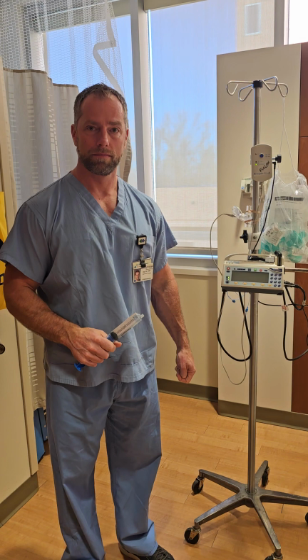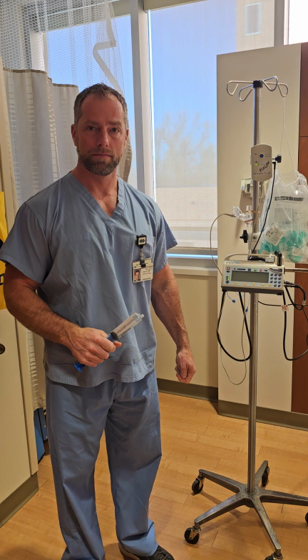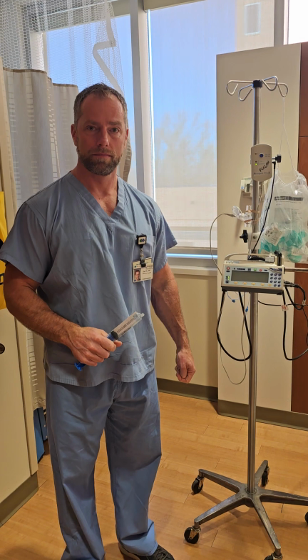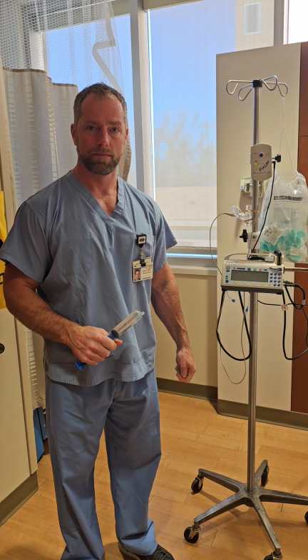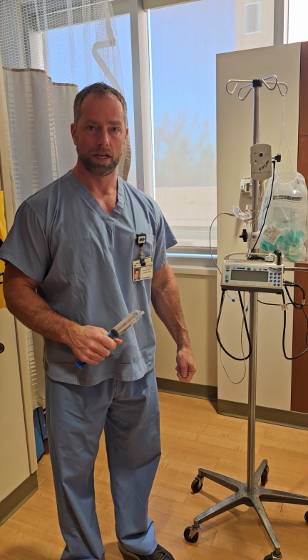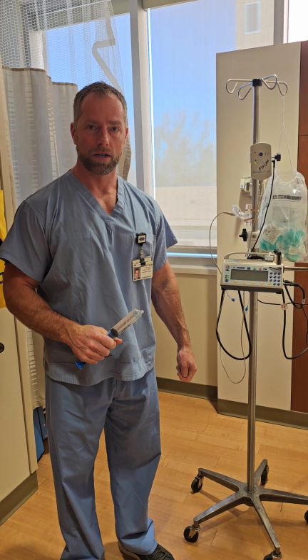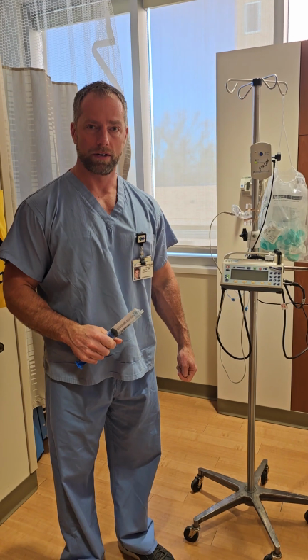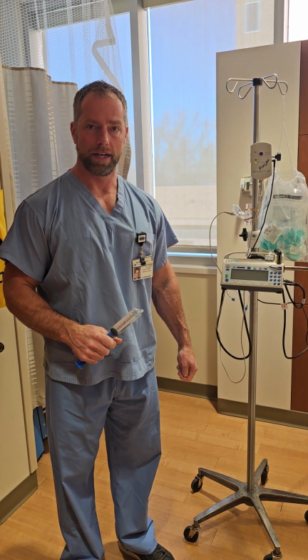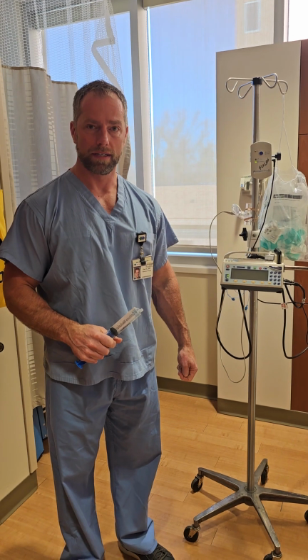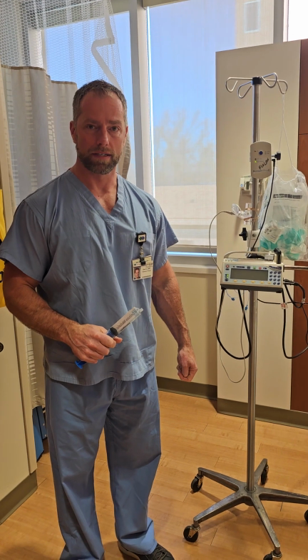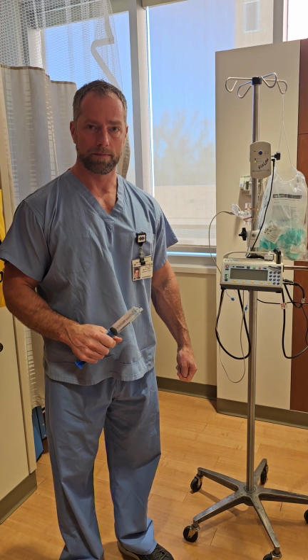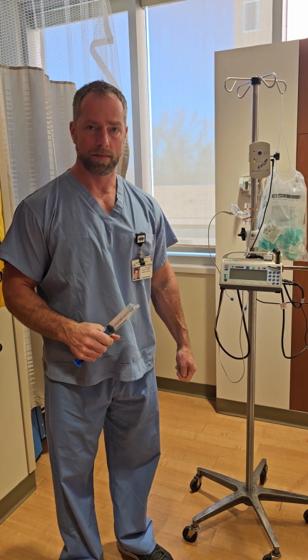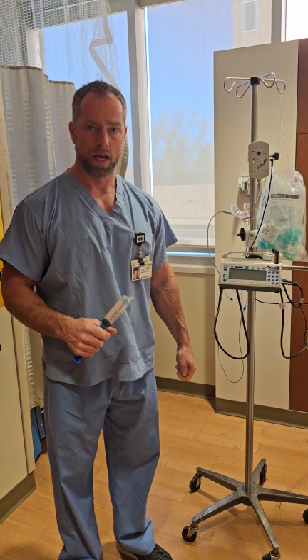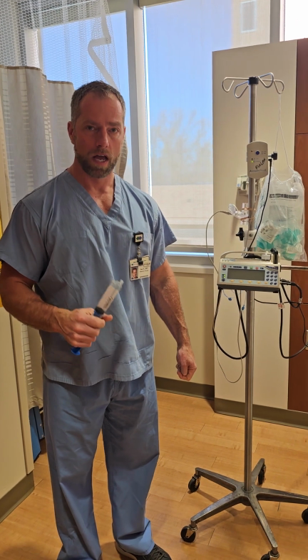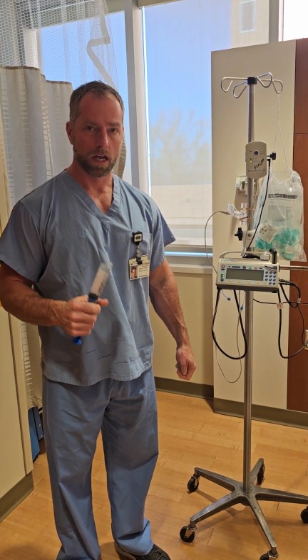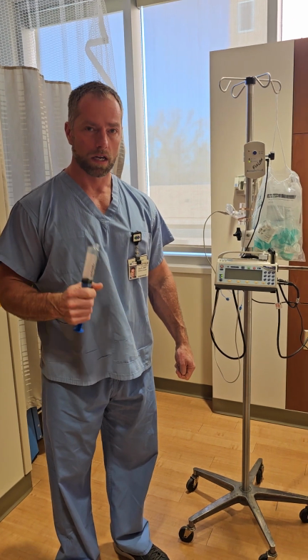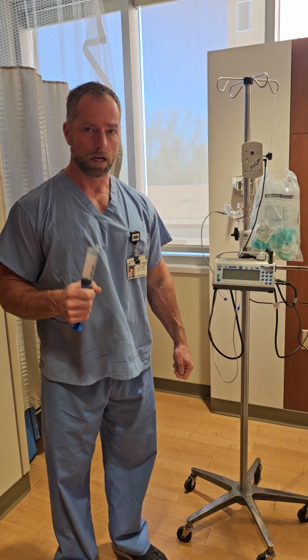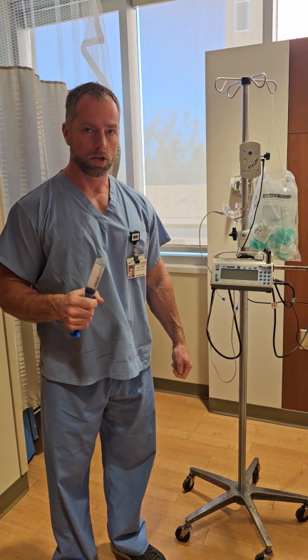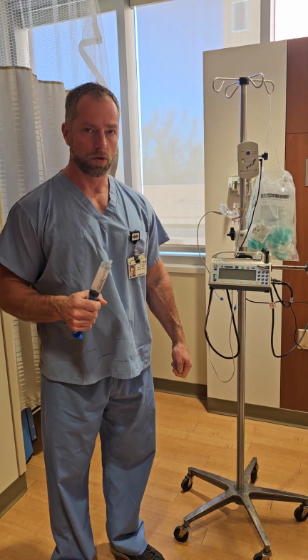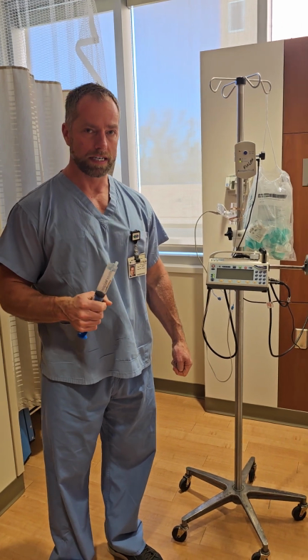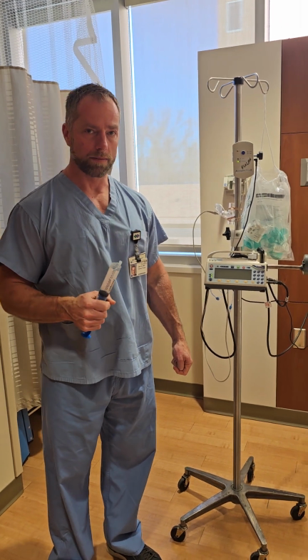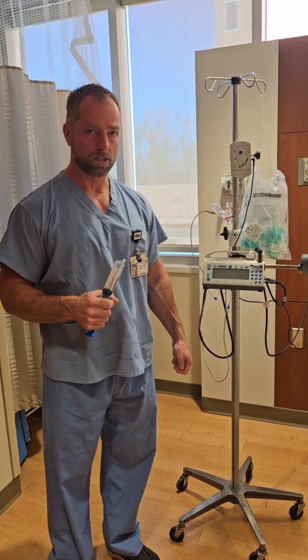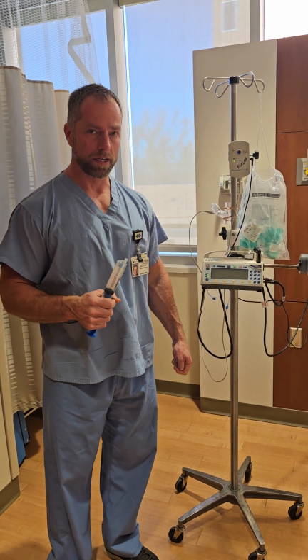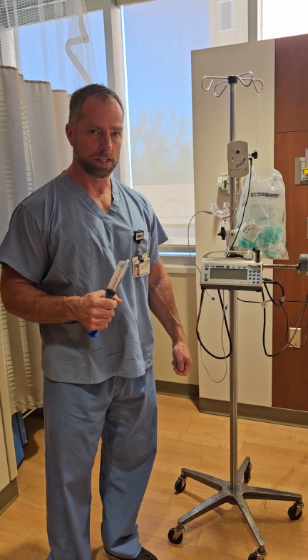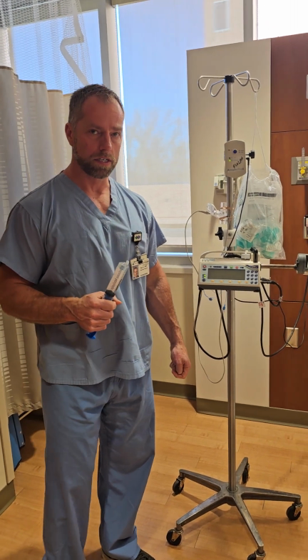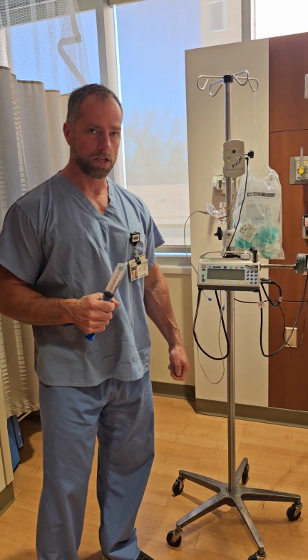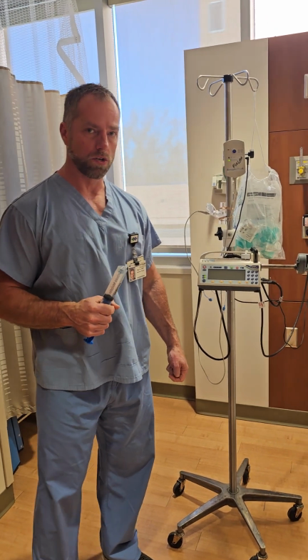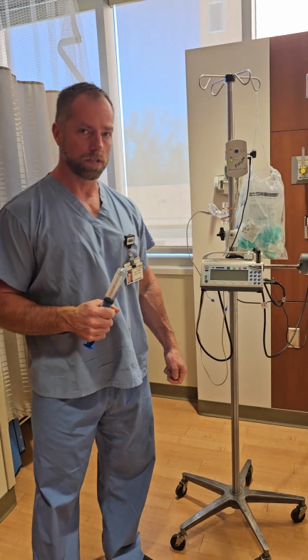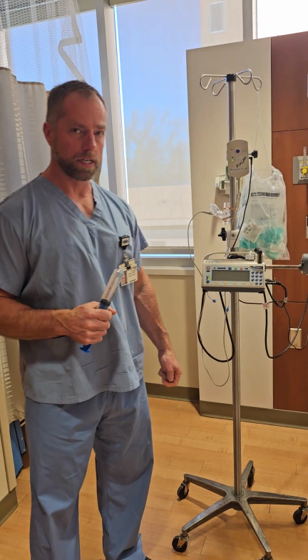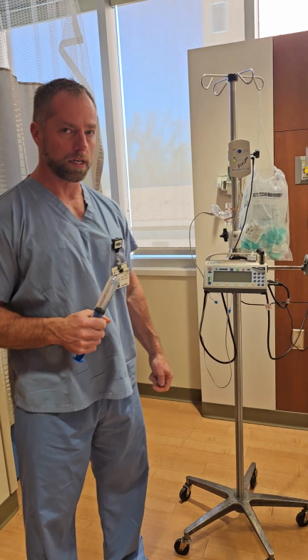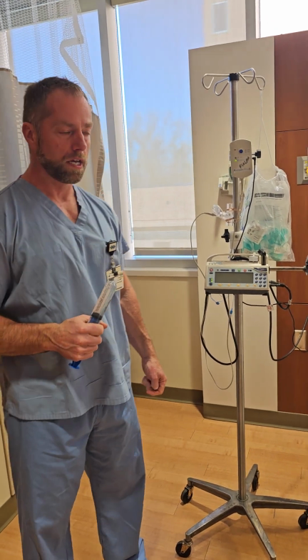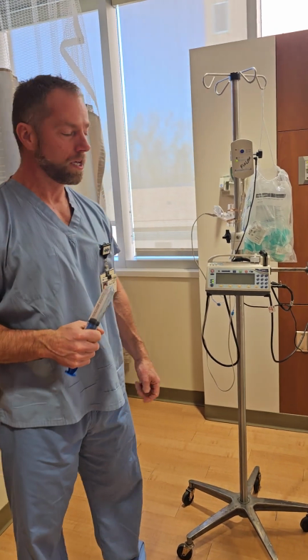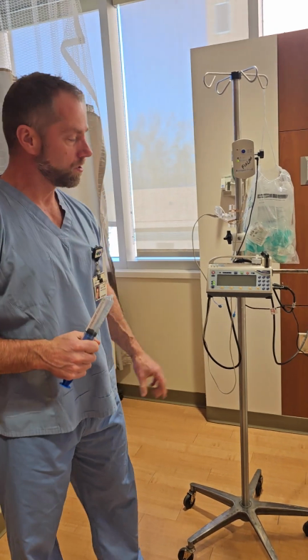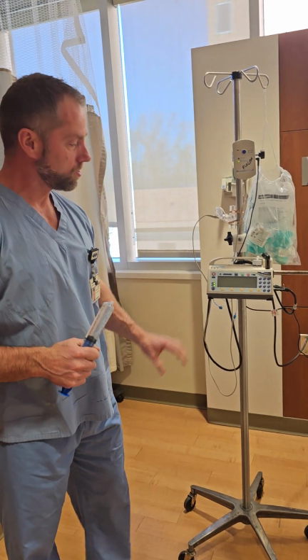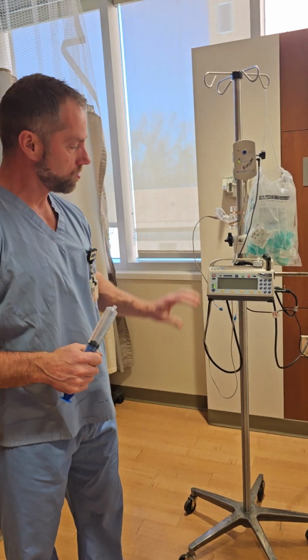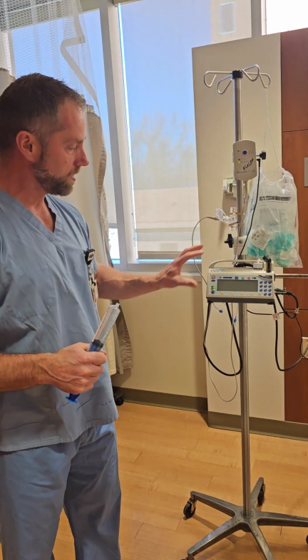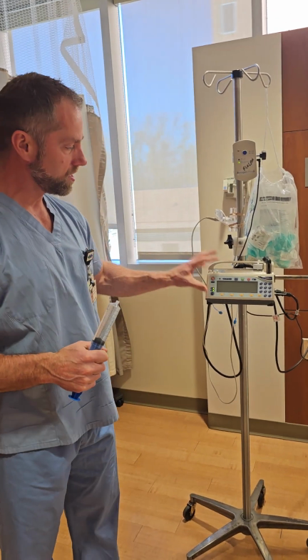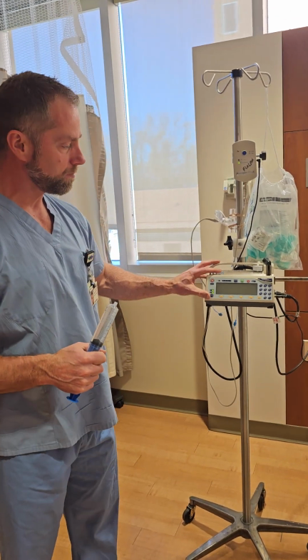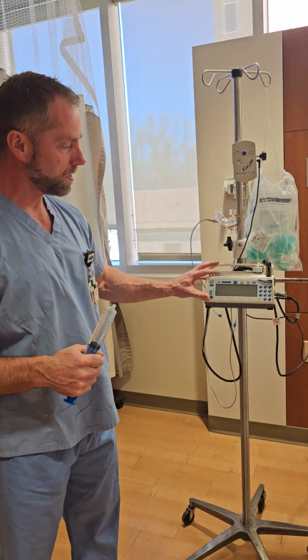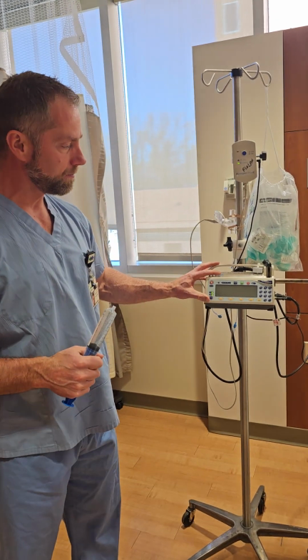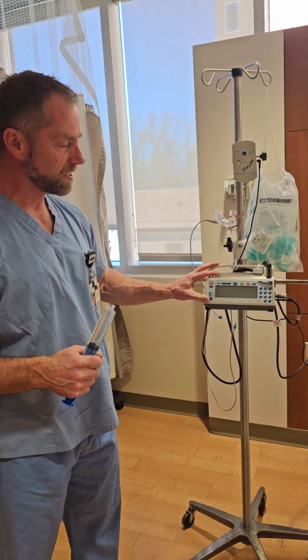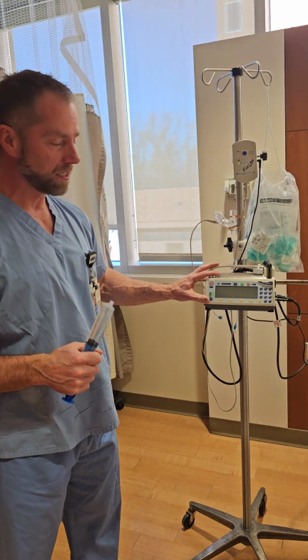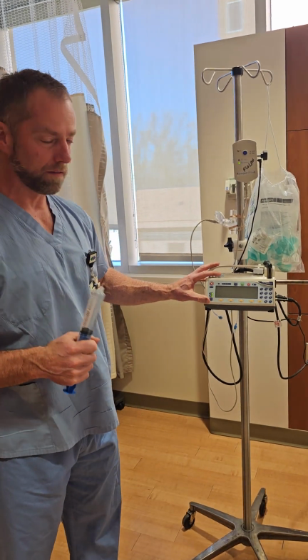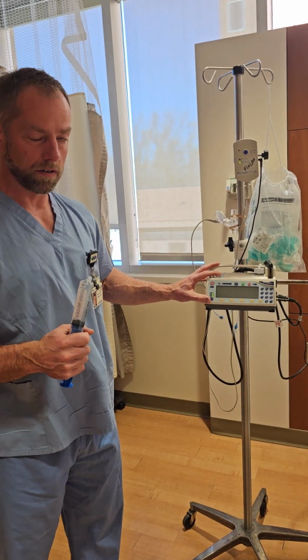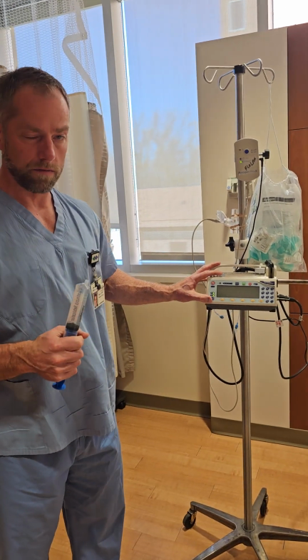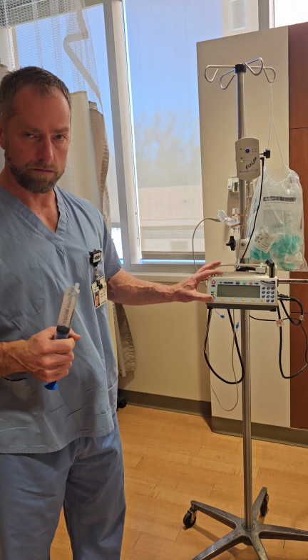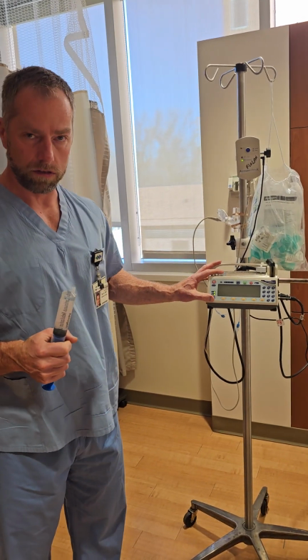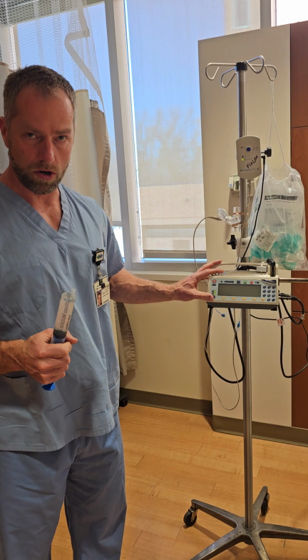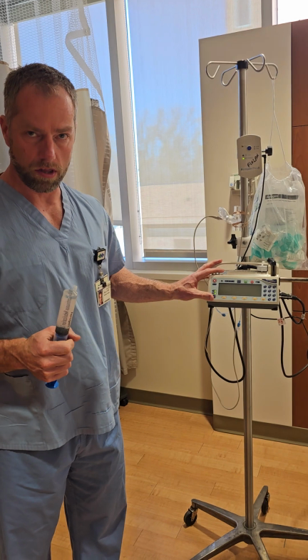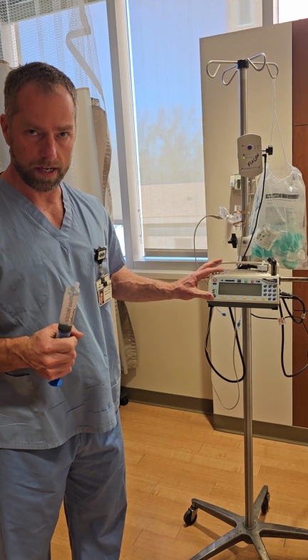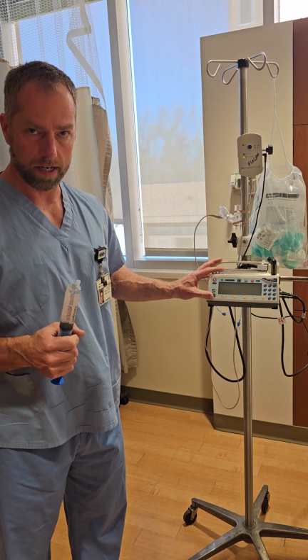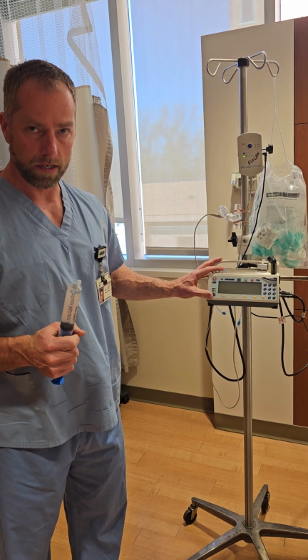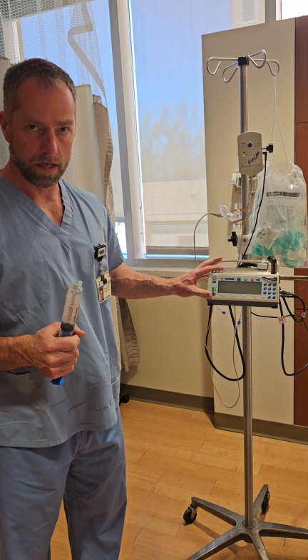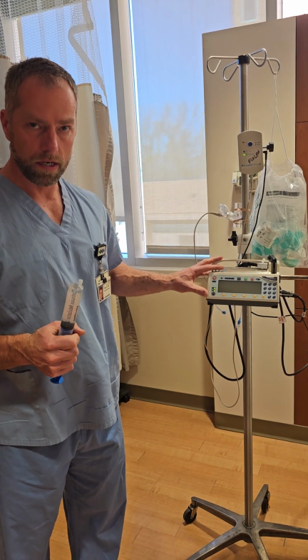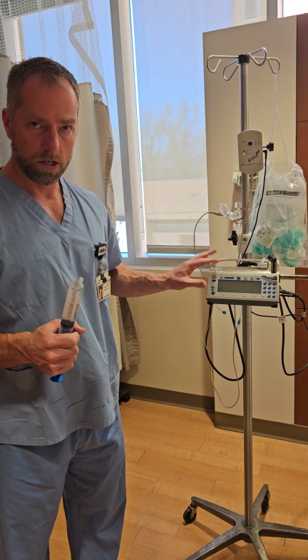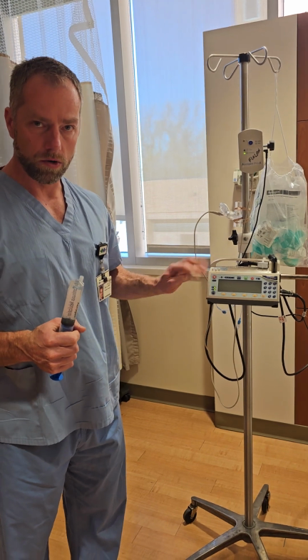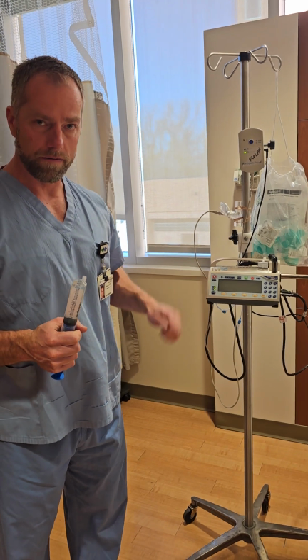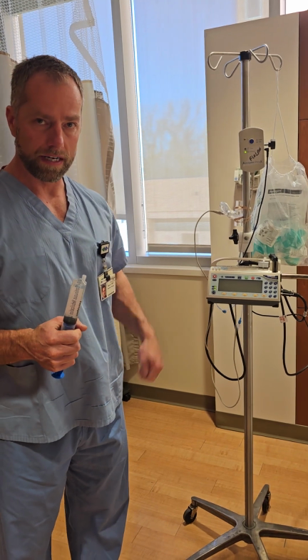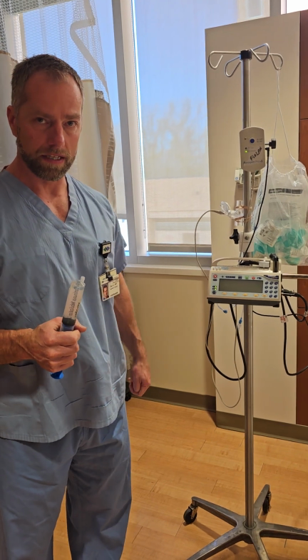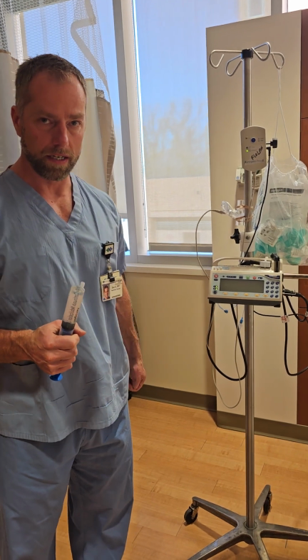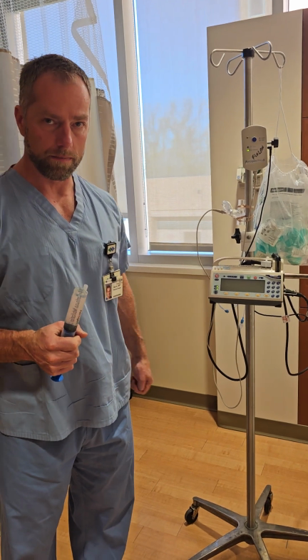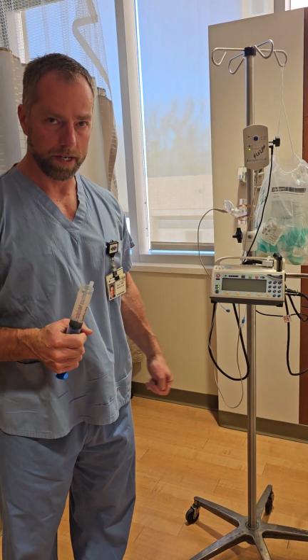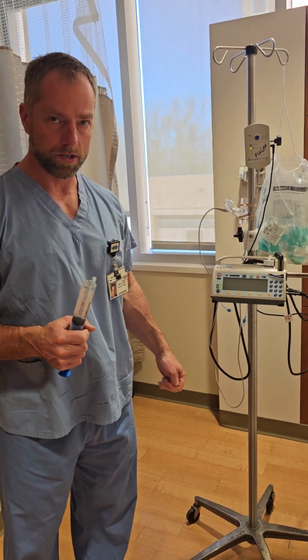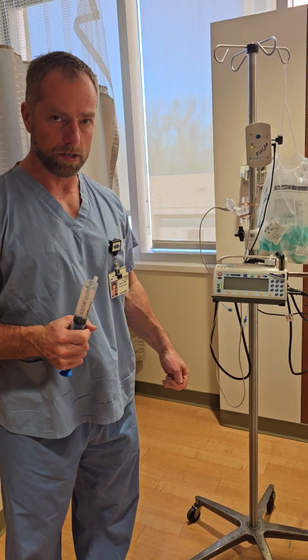Greetings! I'm going to do a demonstration using the syringe pump to deliver Flolan to a ventilated patient.